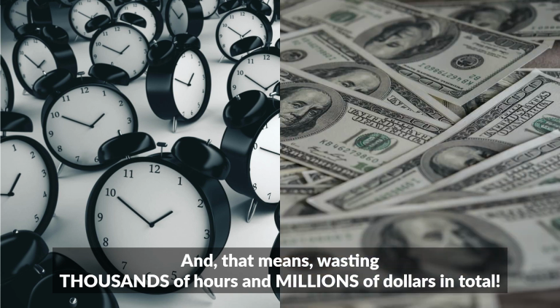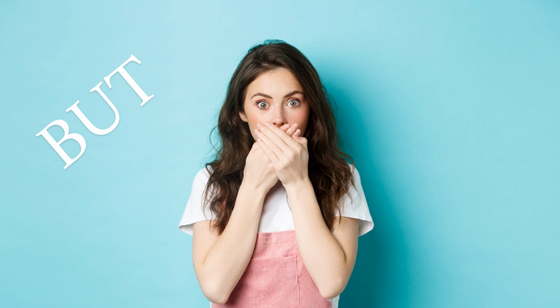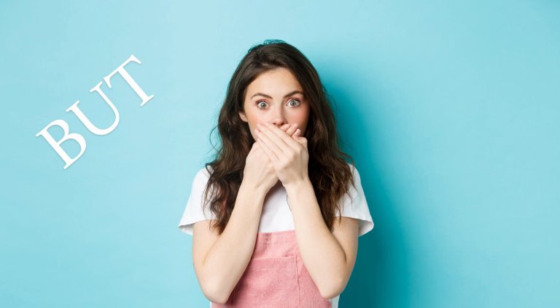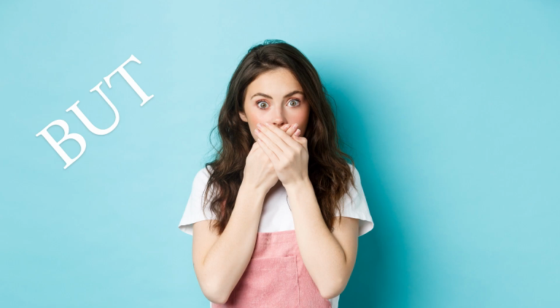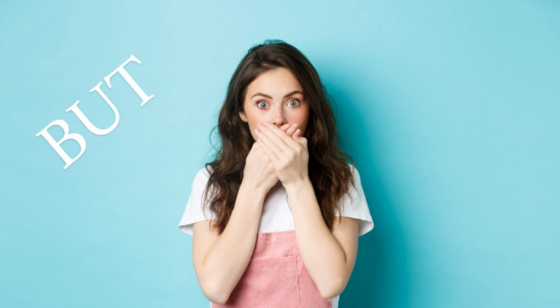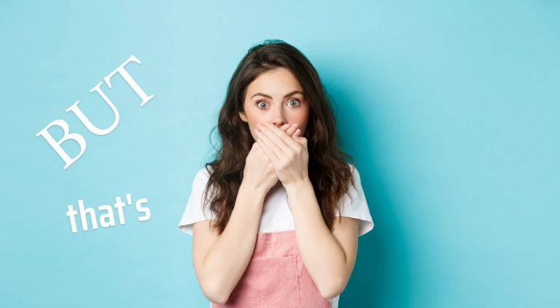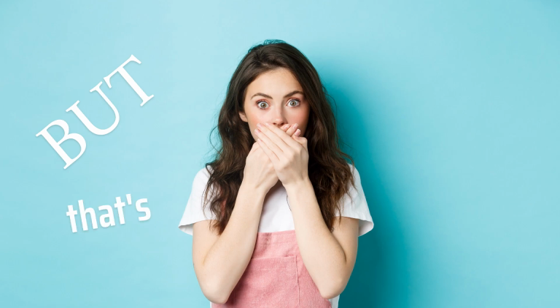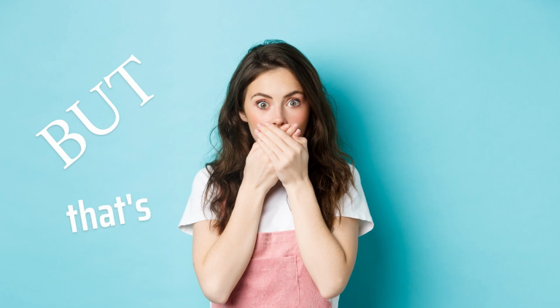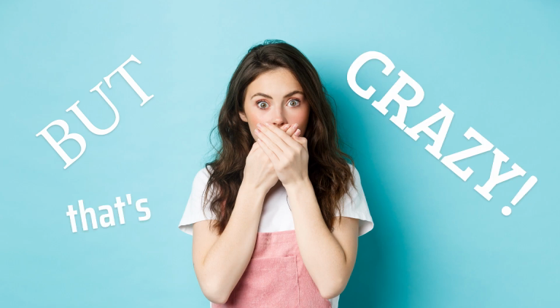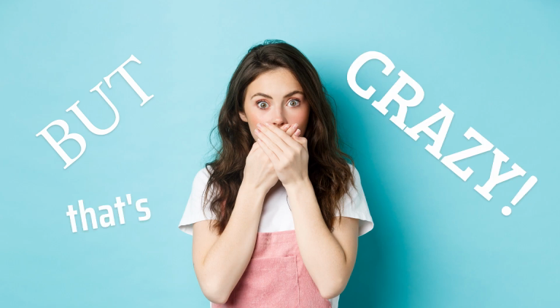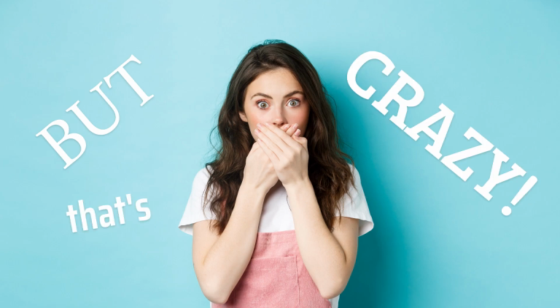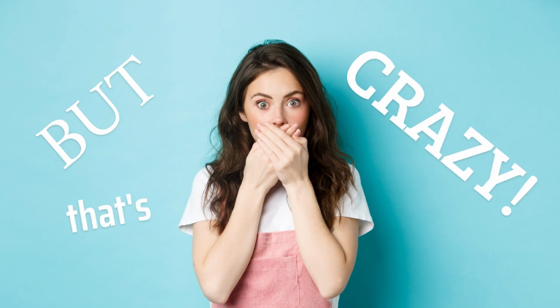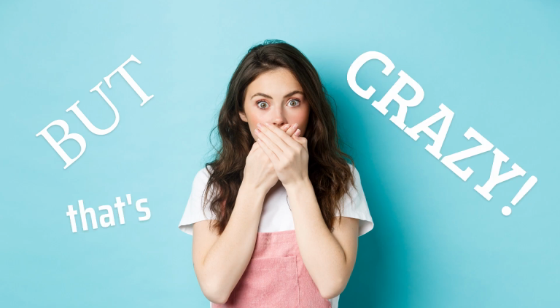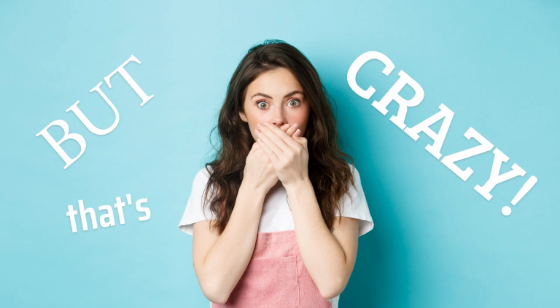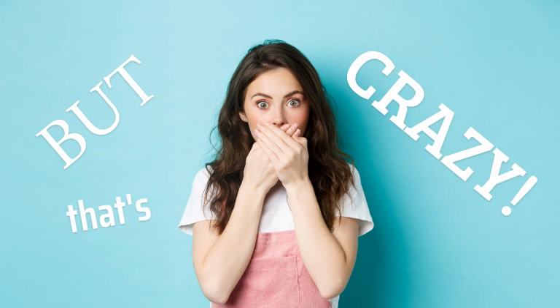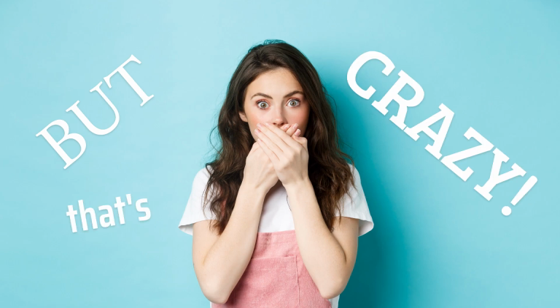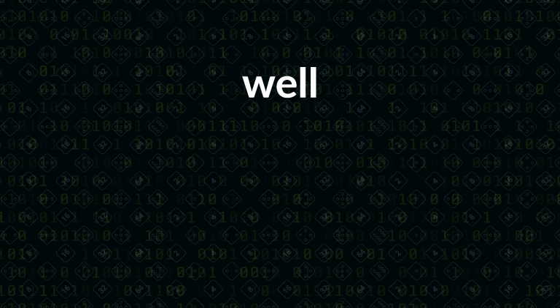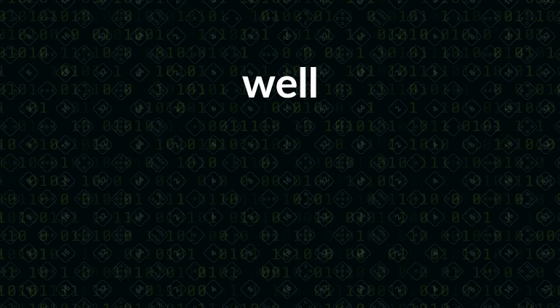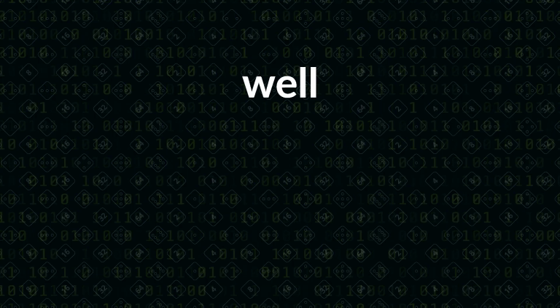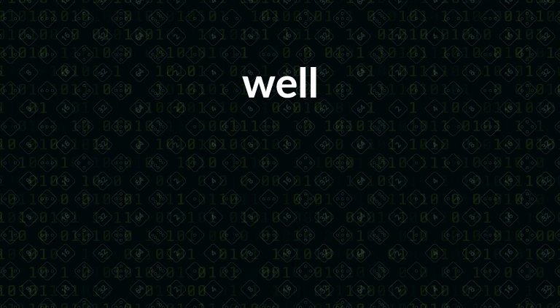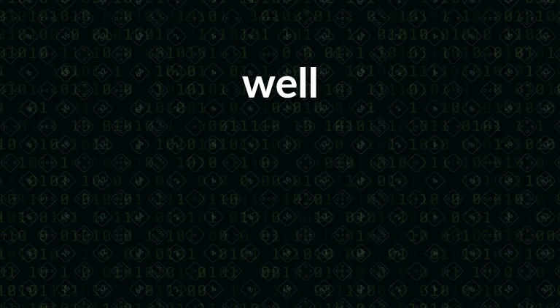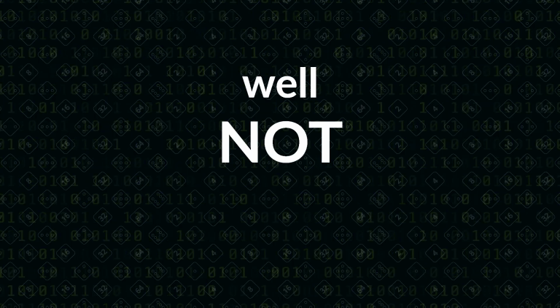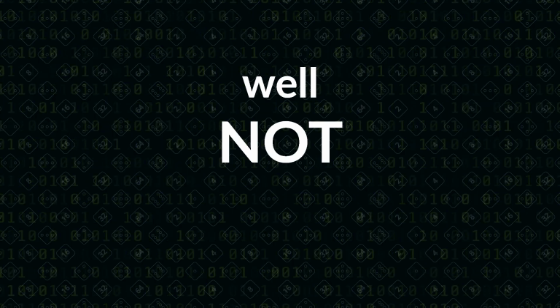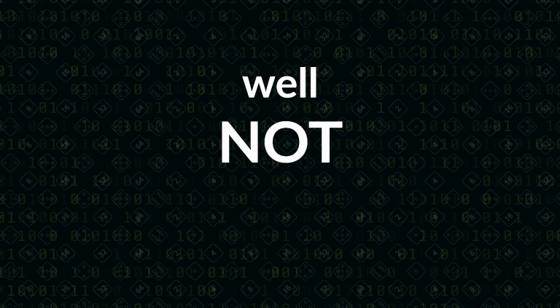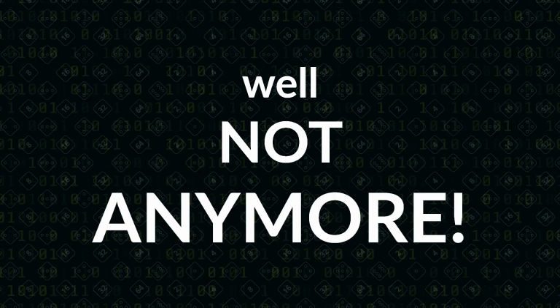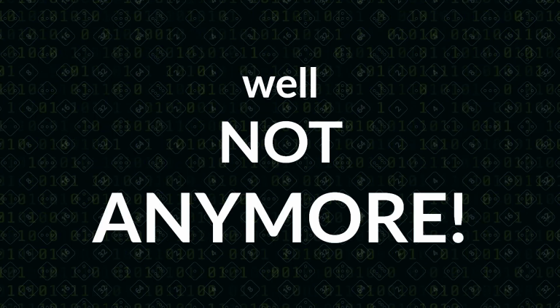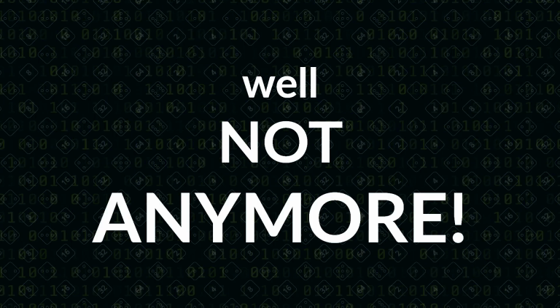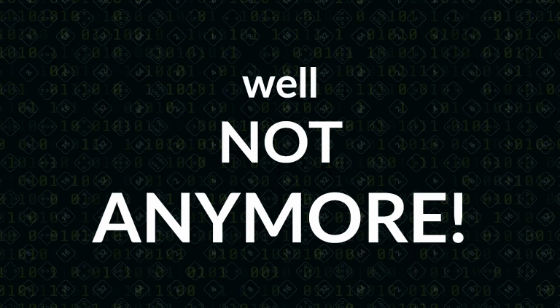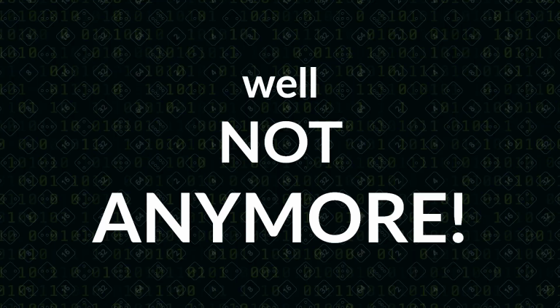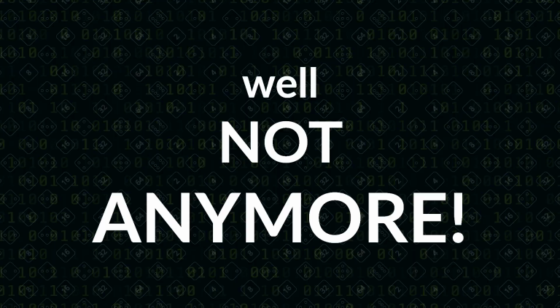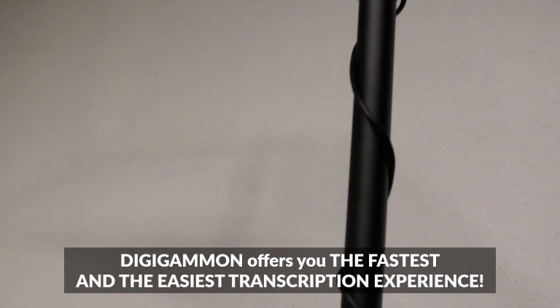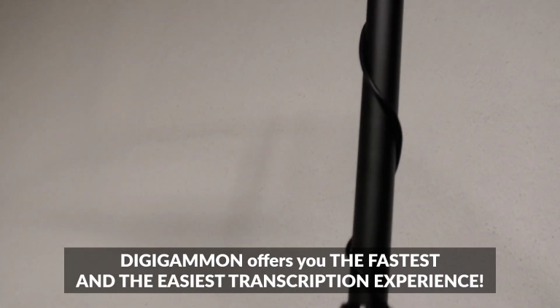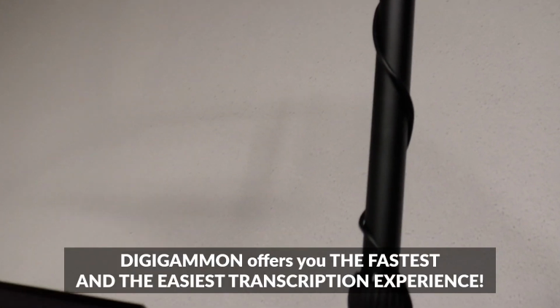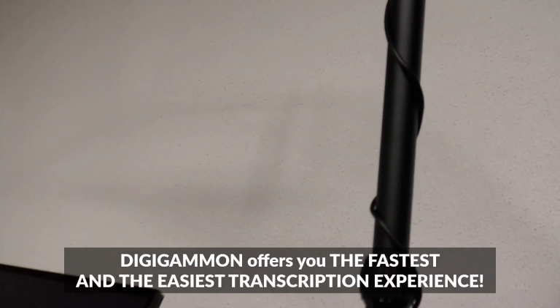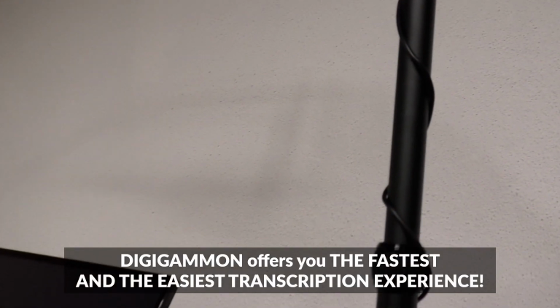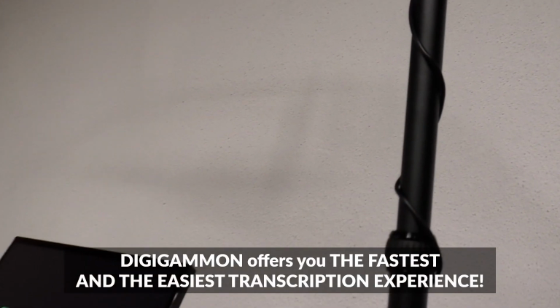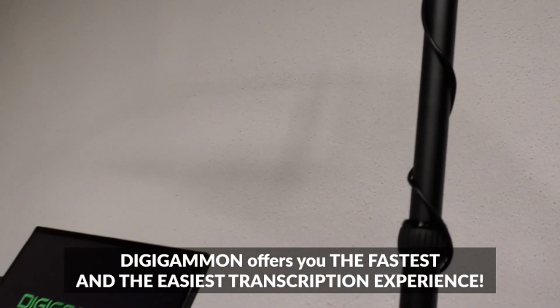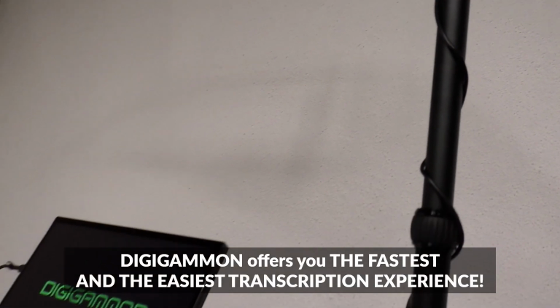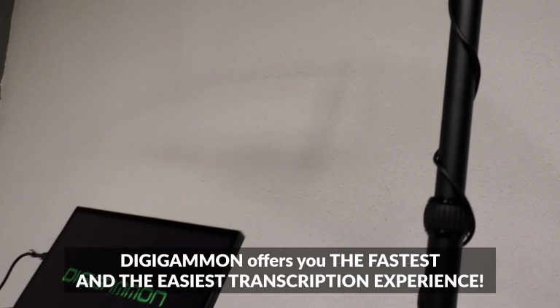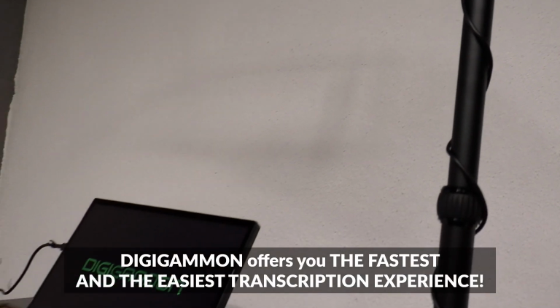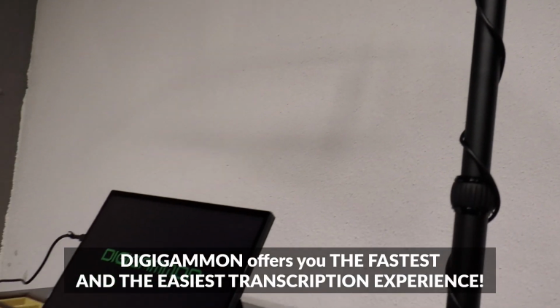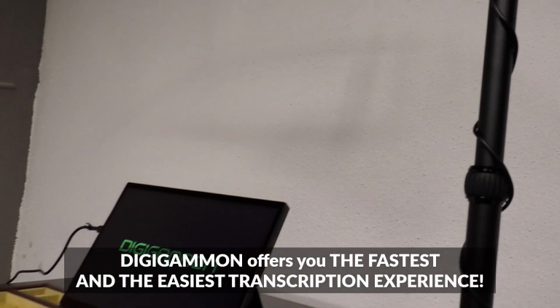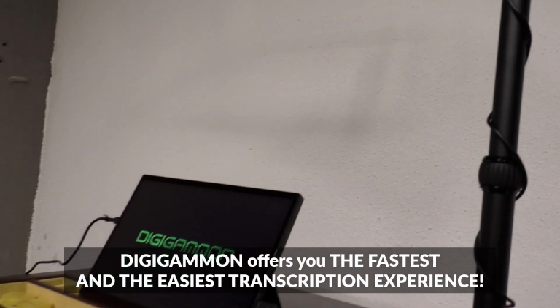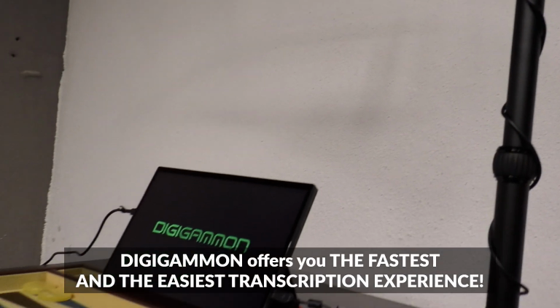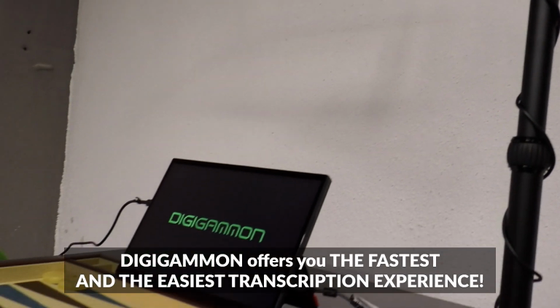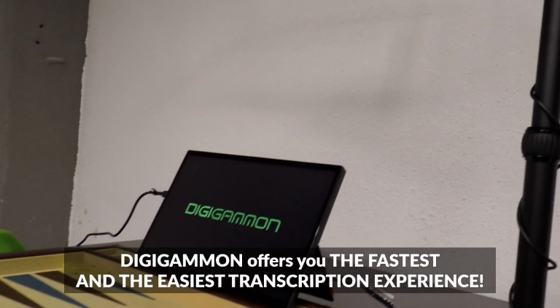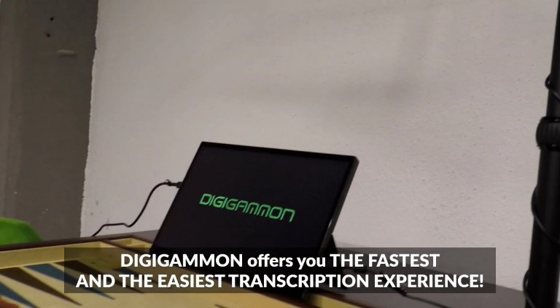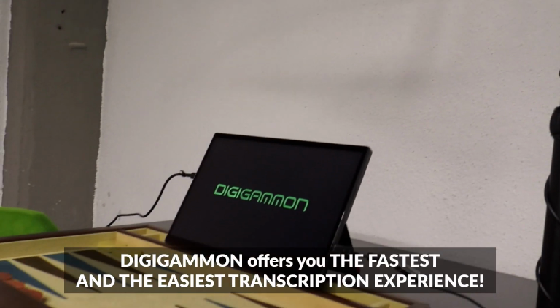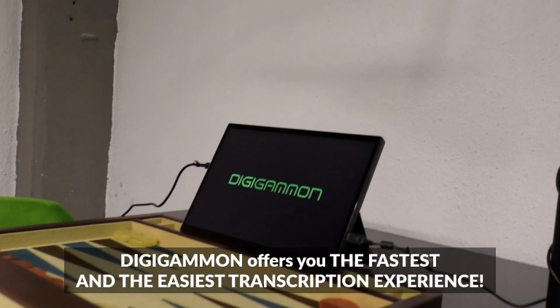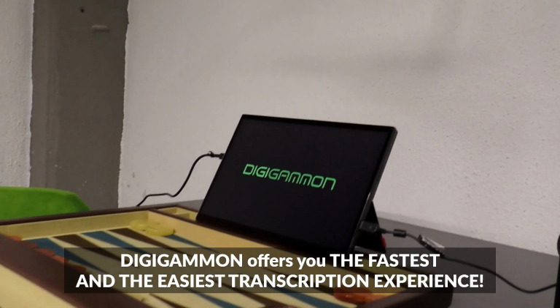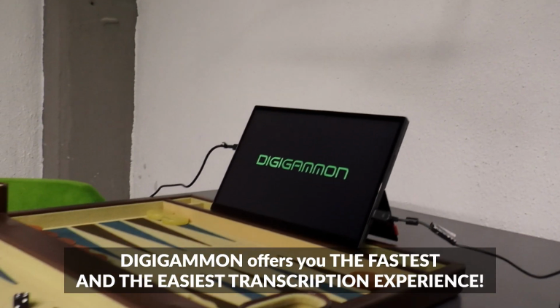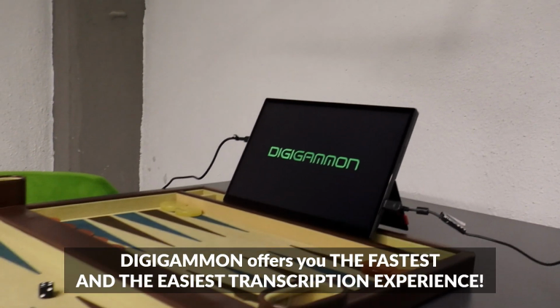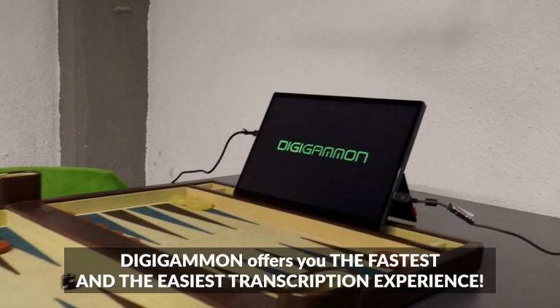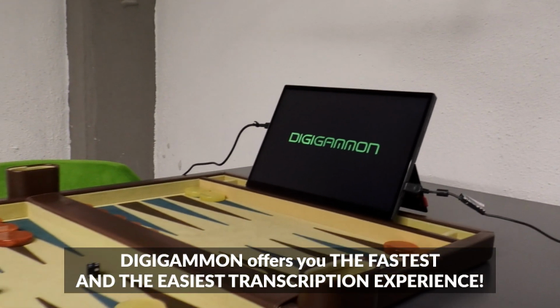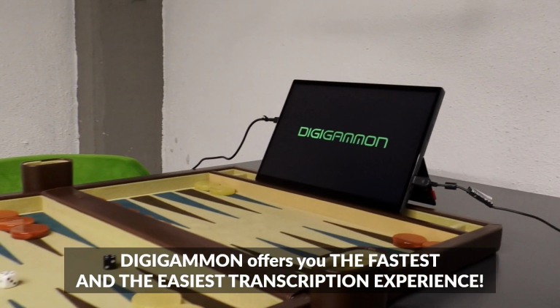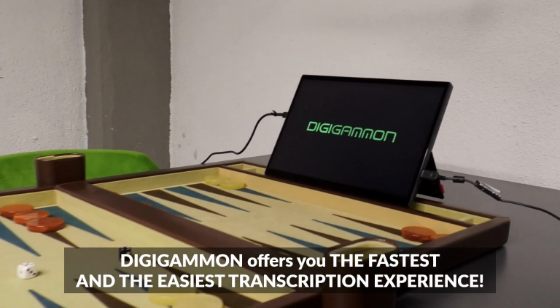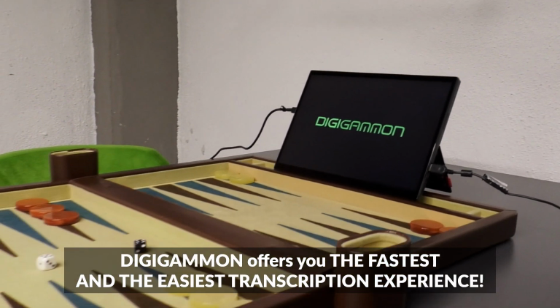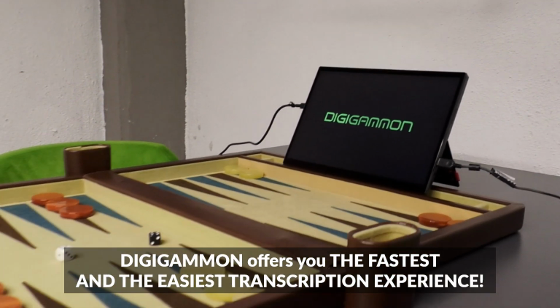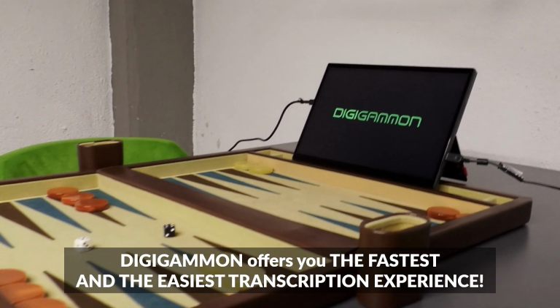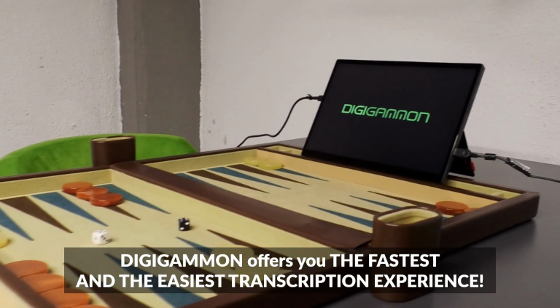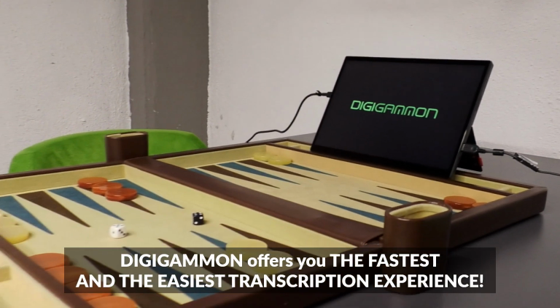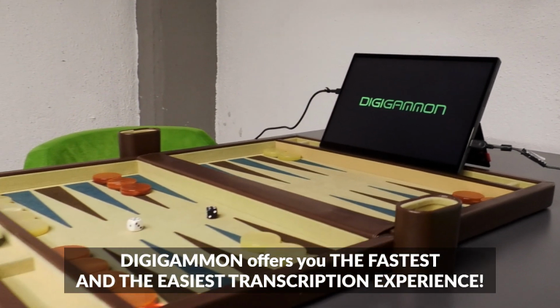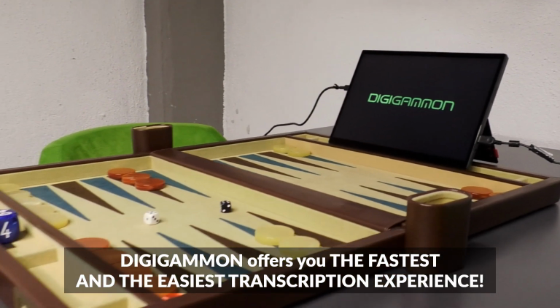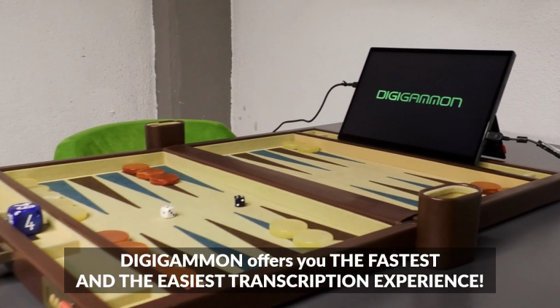But that's crazy. Well, not anymore. Digigammon offers you the fastest and the easiest transcription experience.